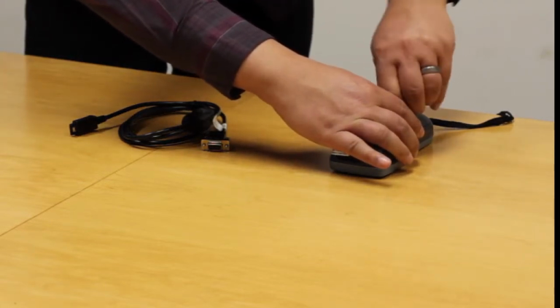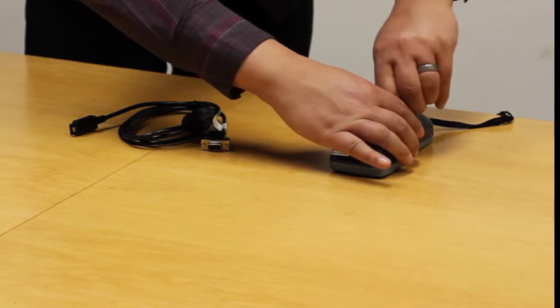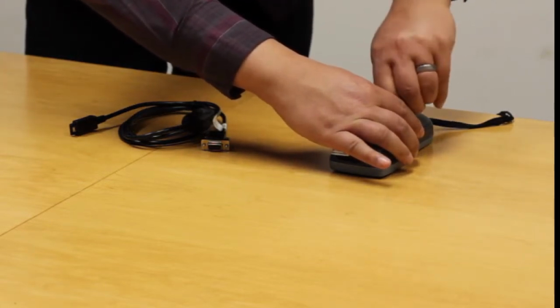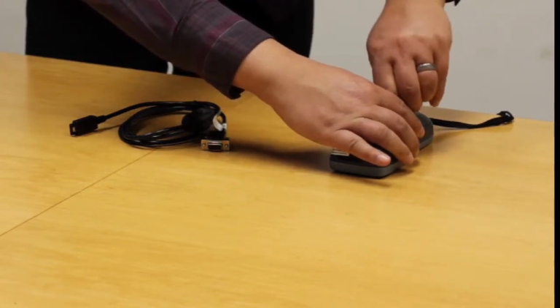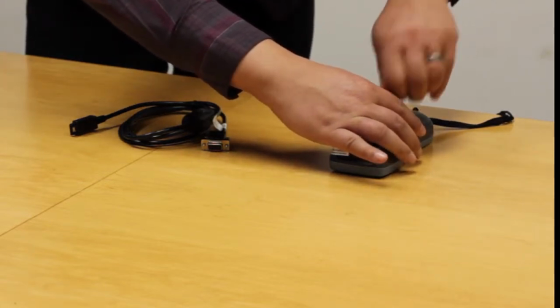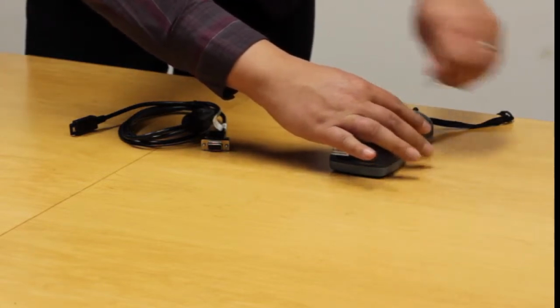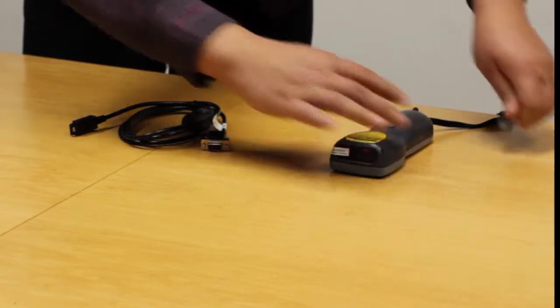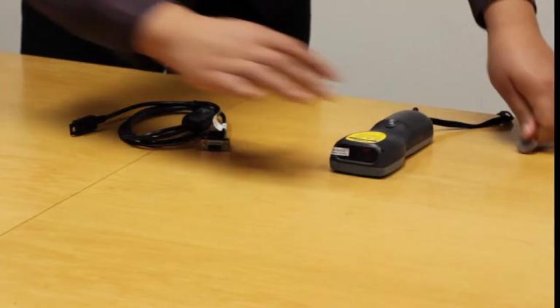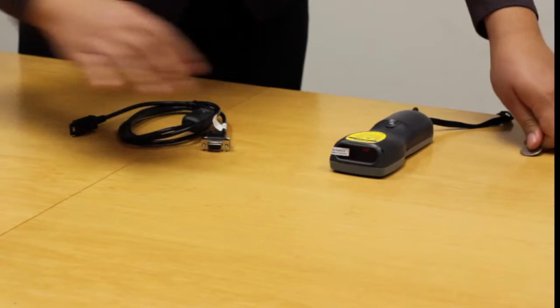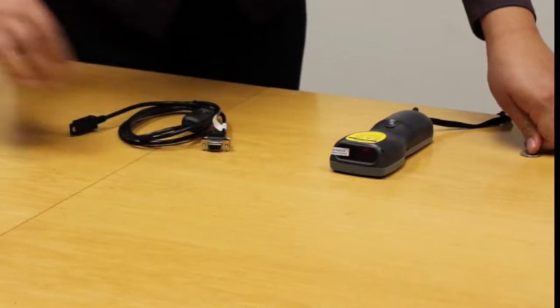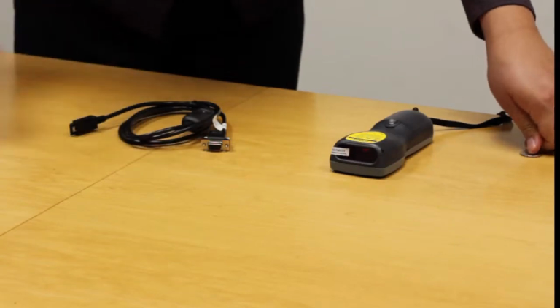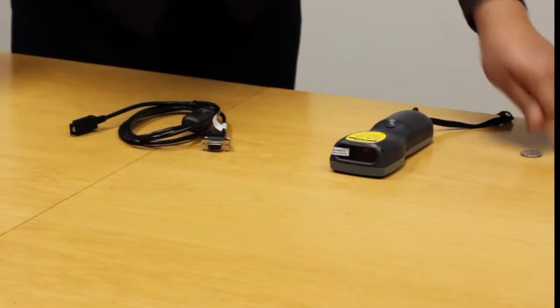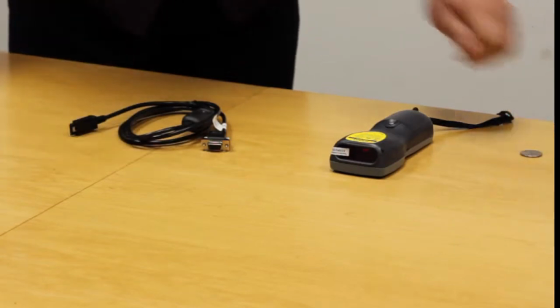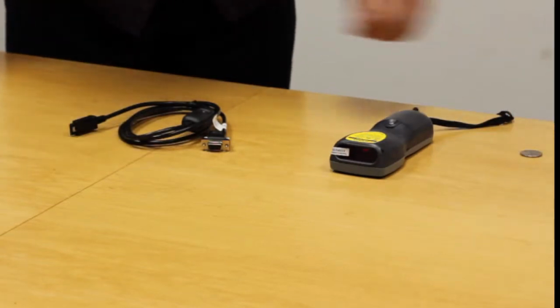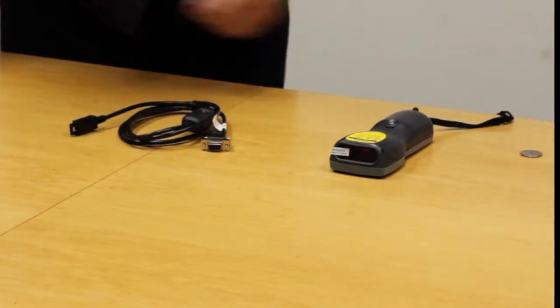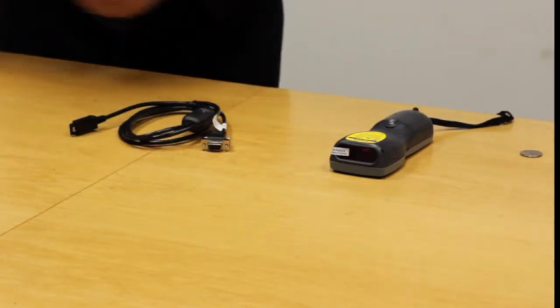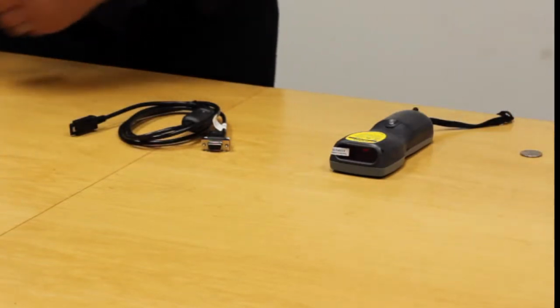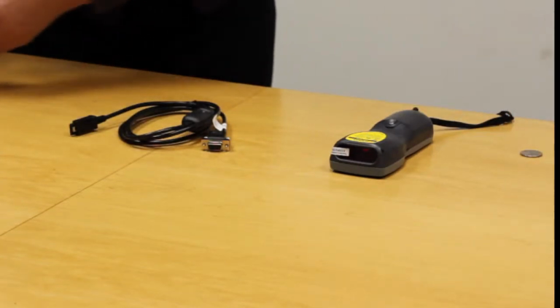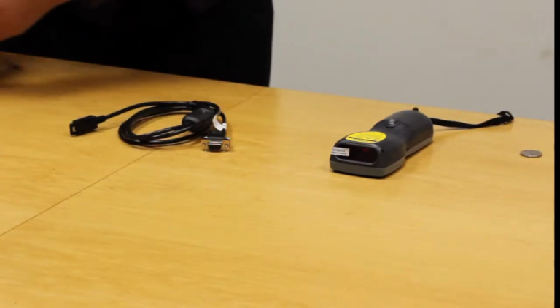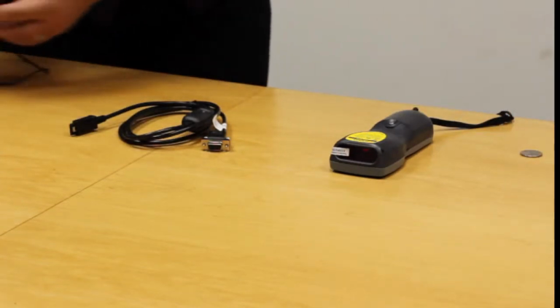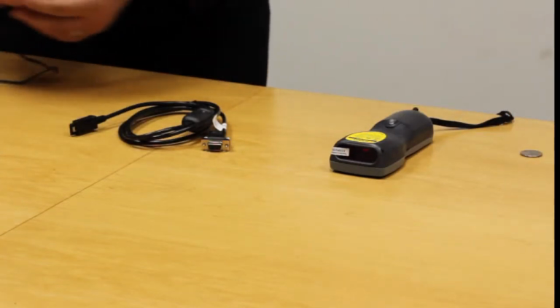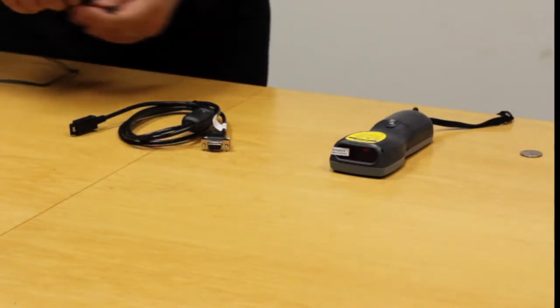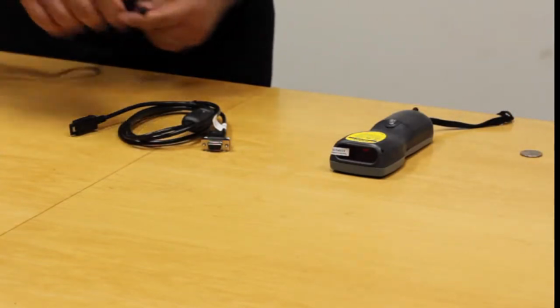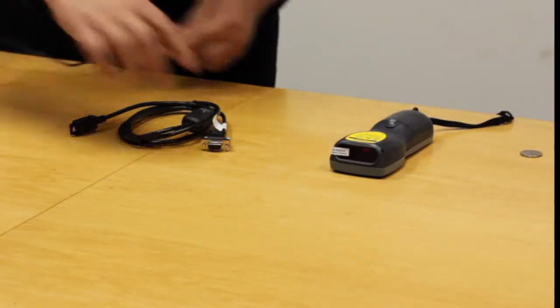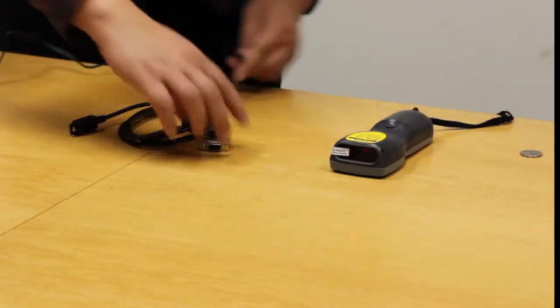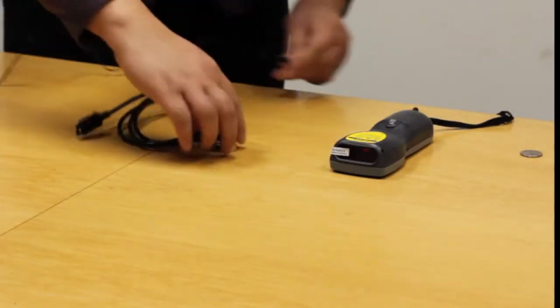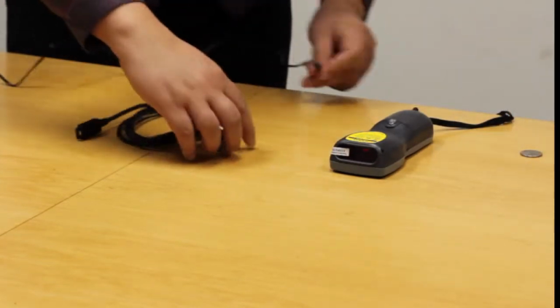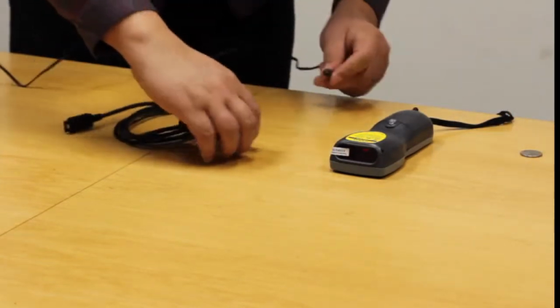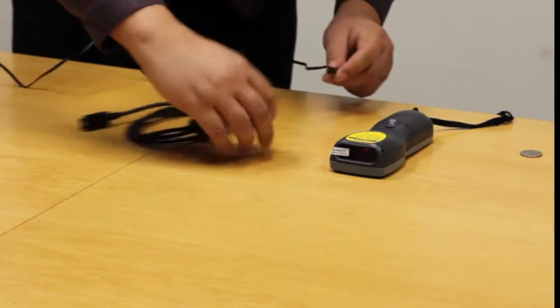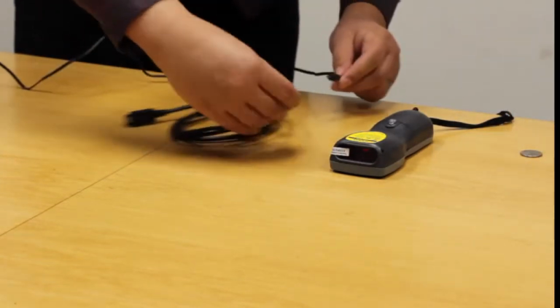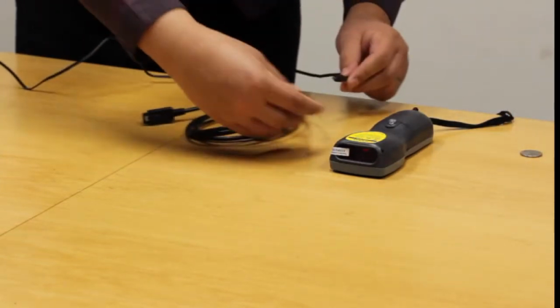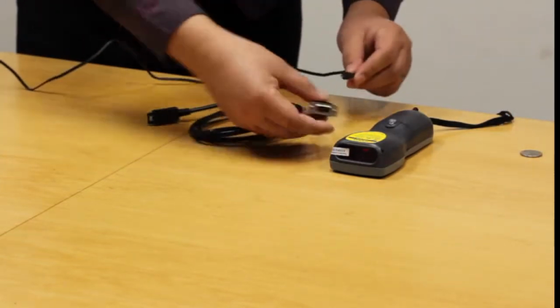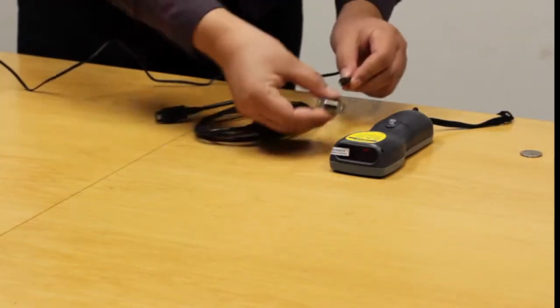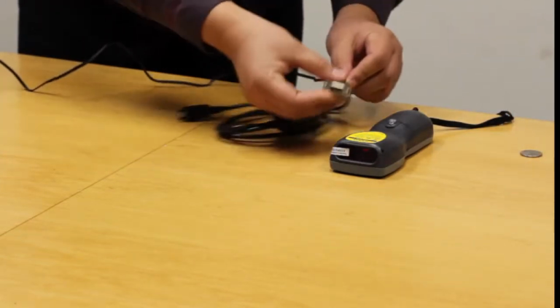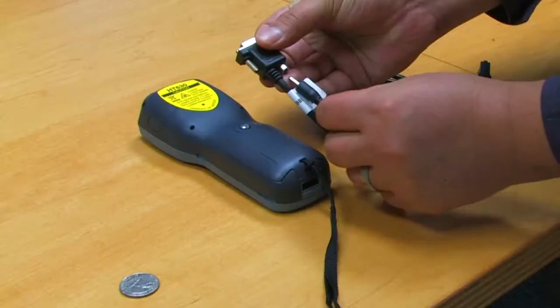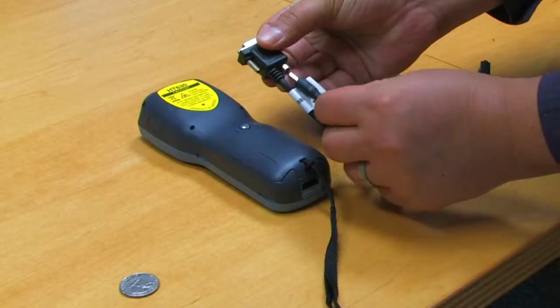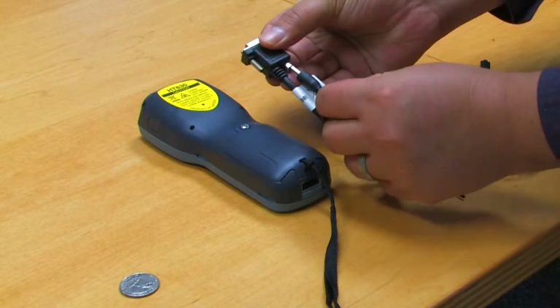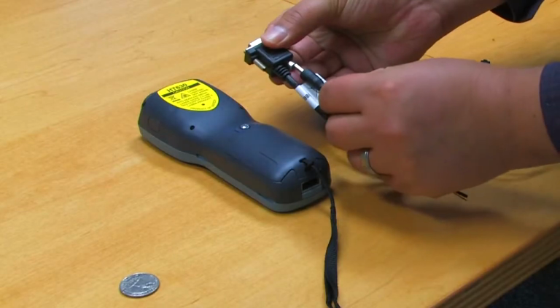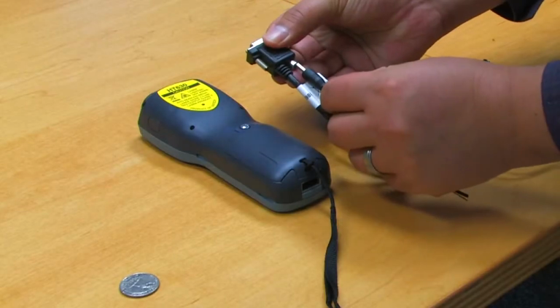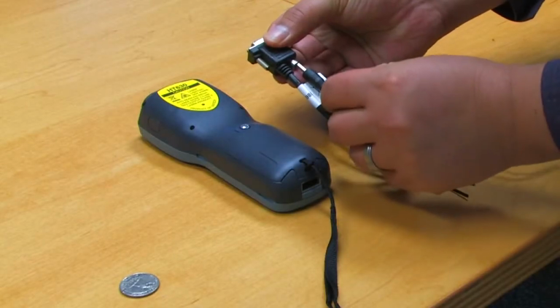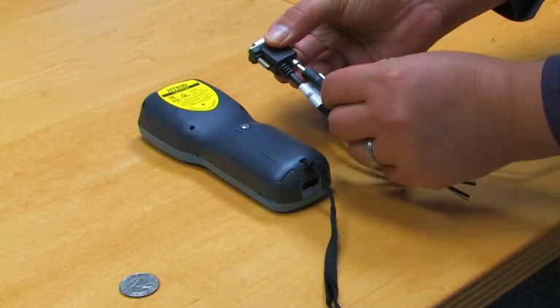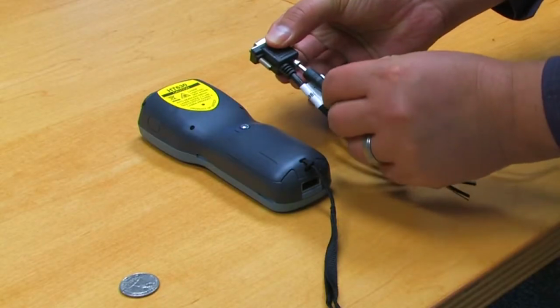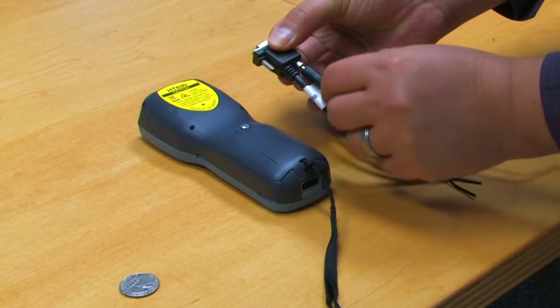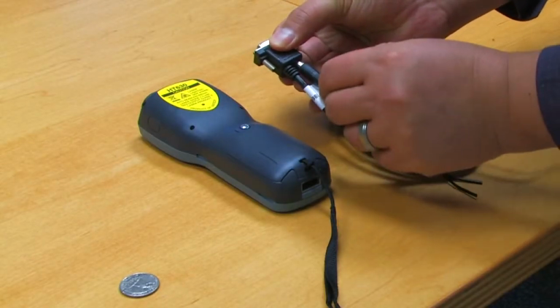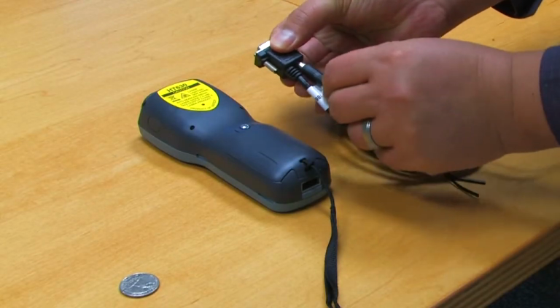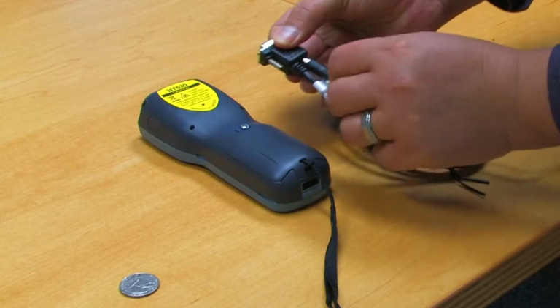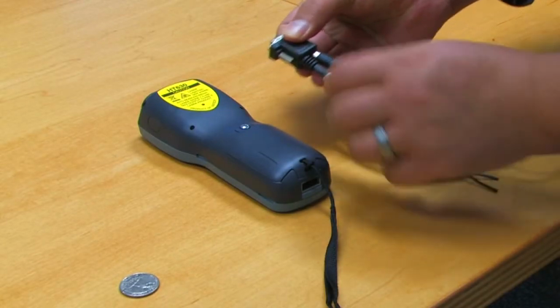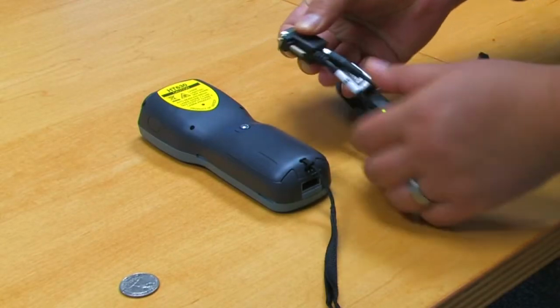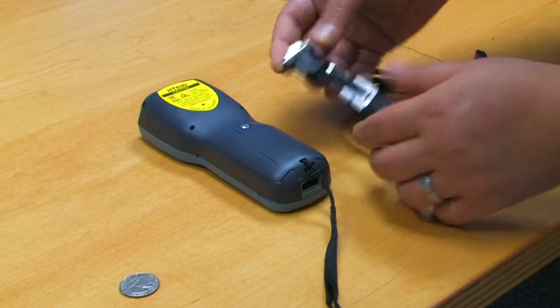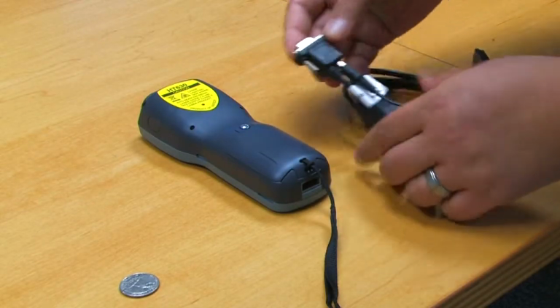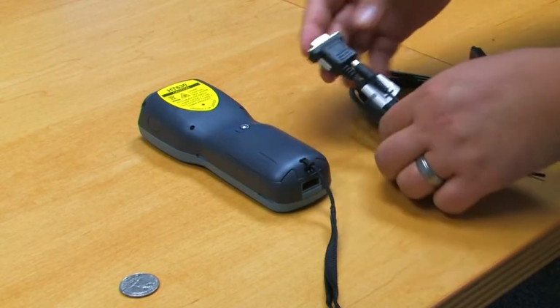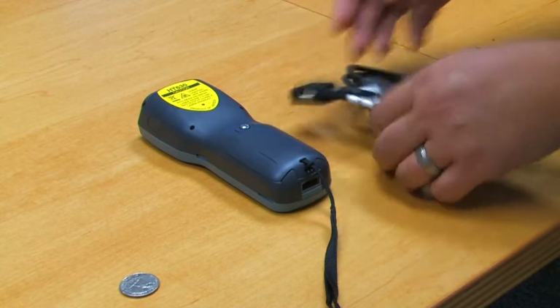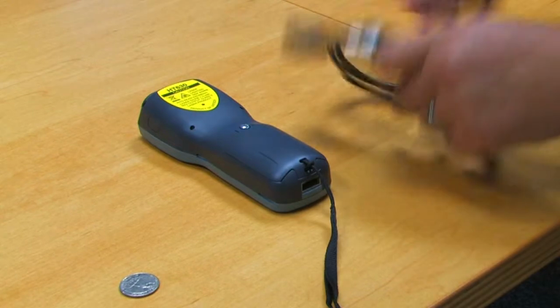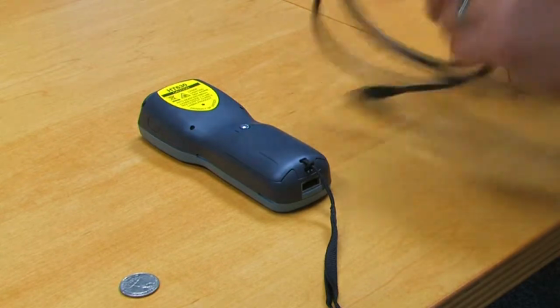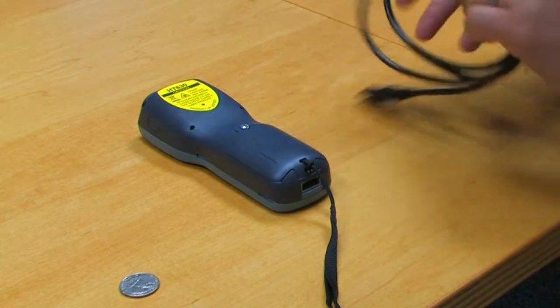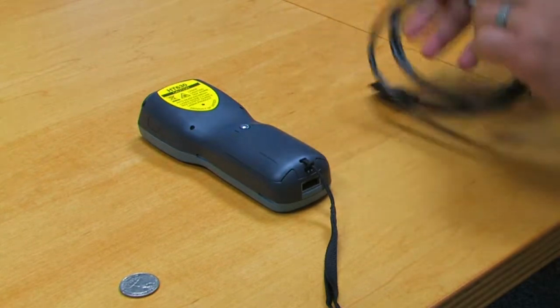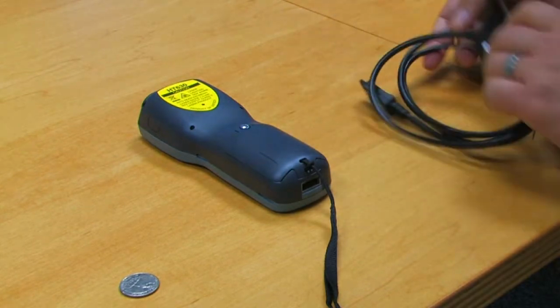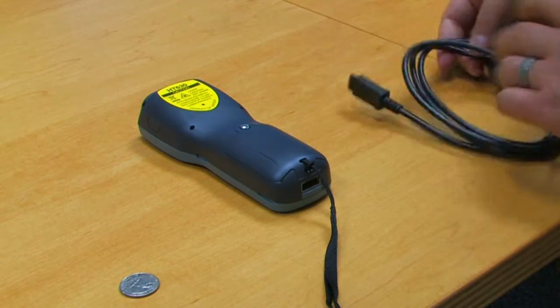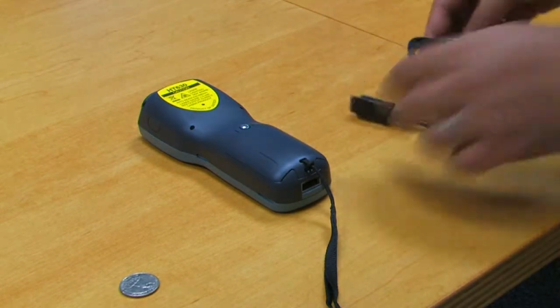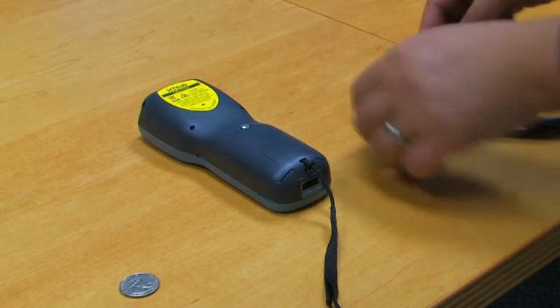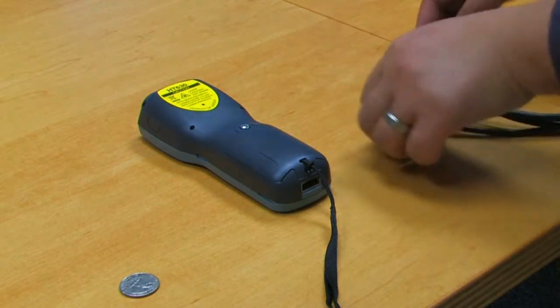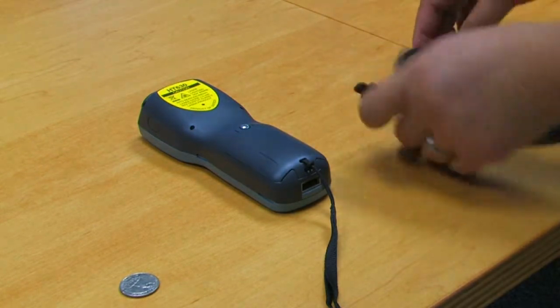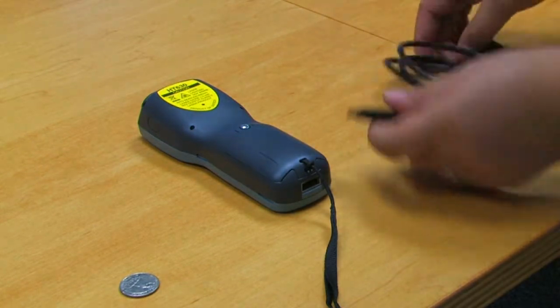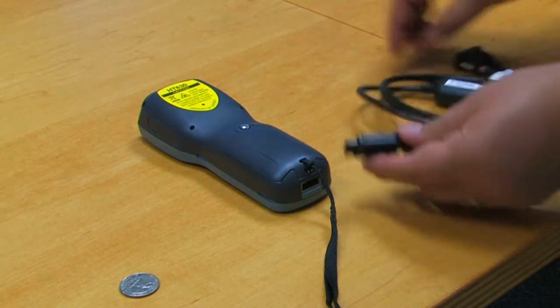To charge your unit, plug the AC adapter into the back end of the connector and plug the connector into the HT630.